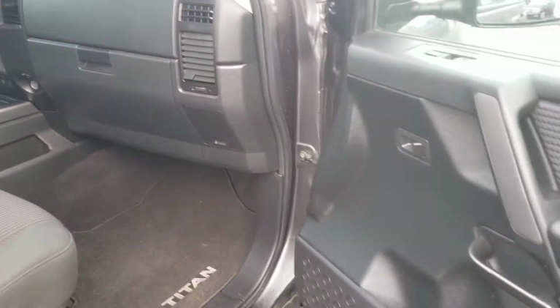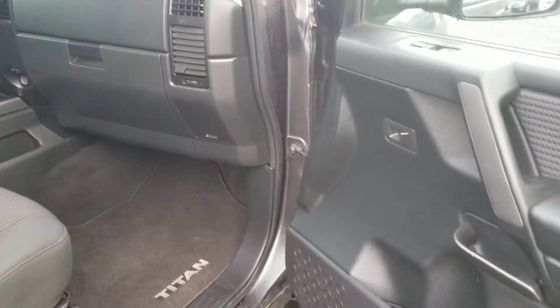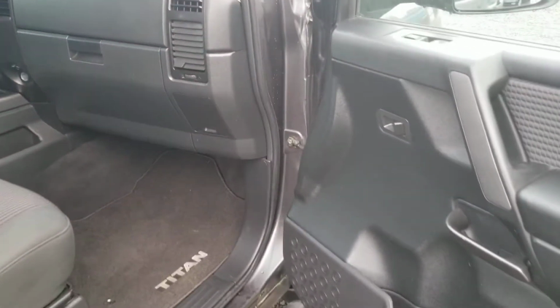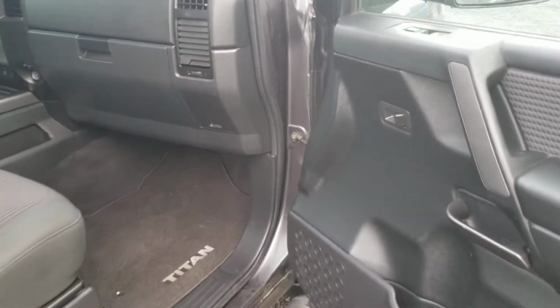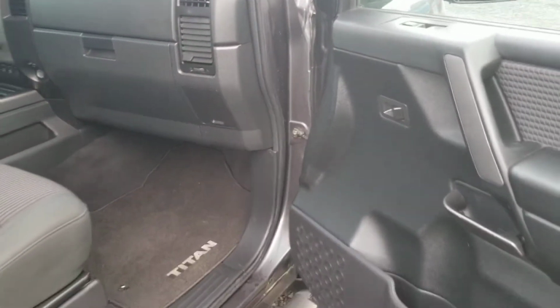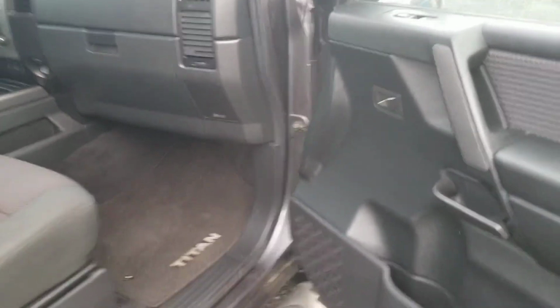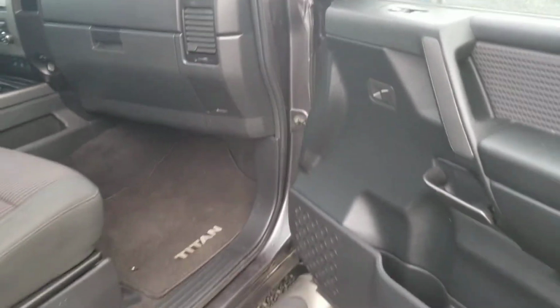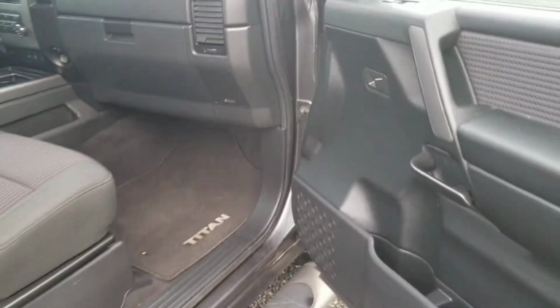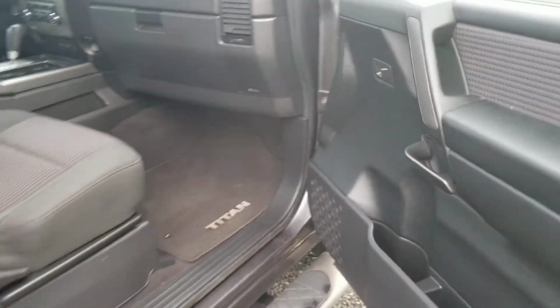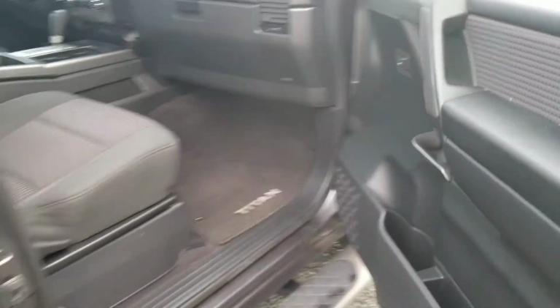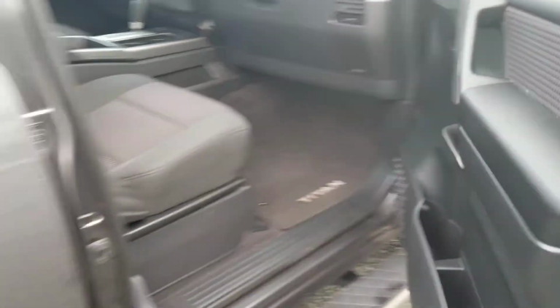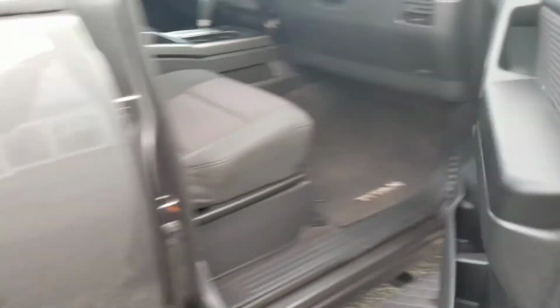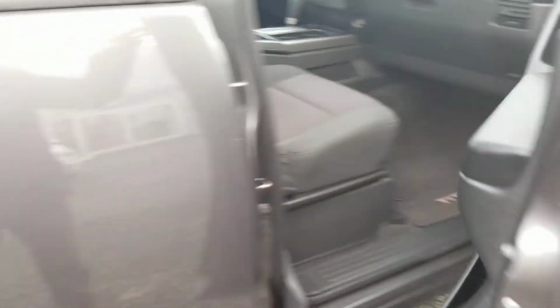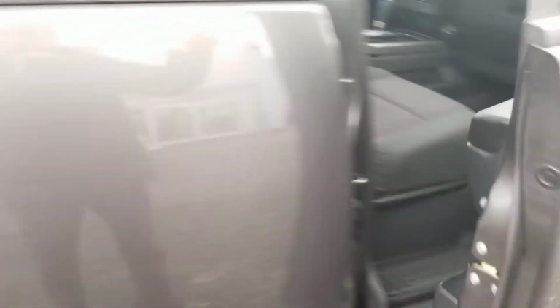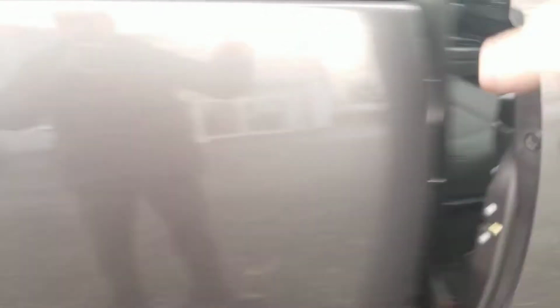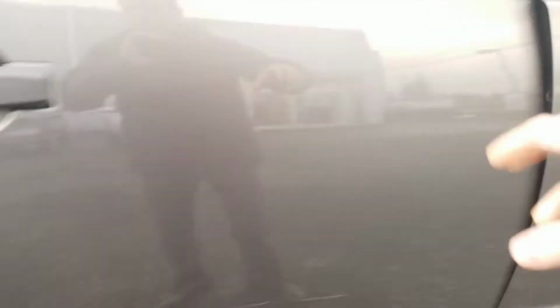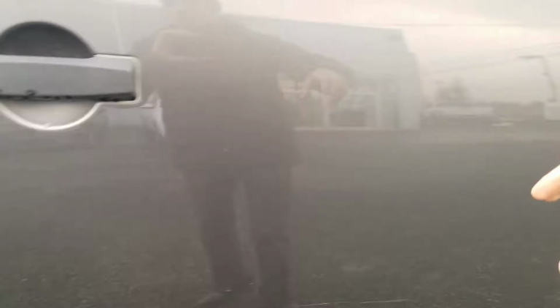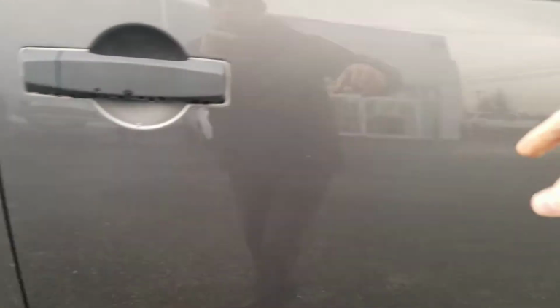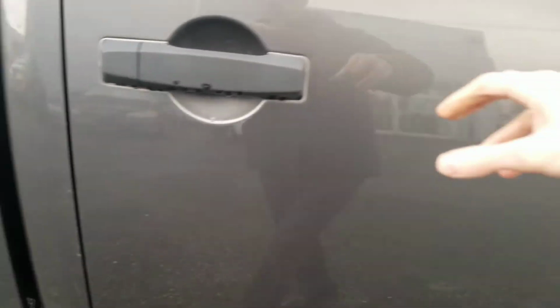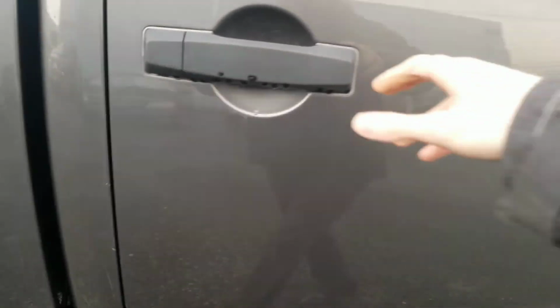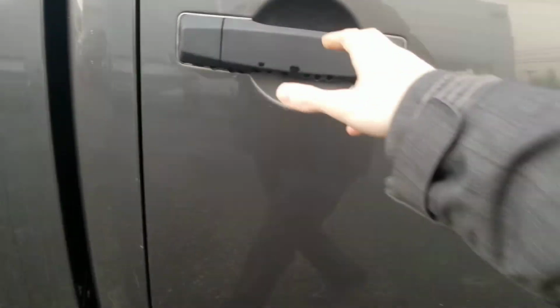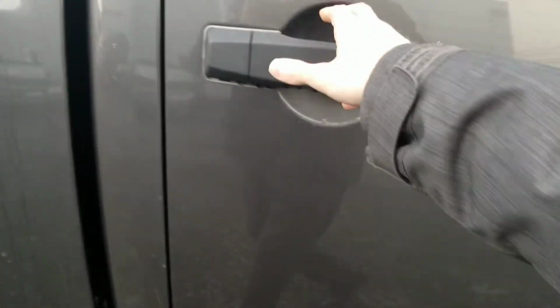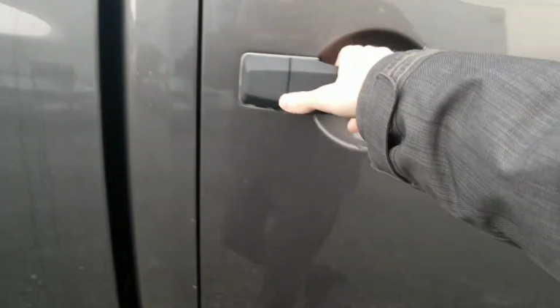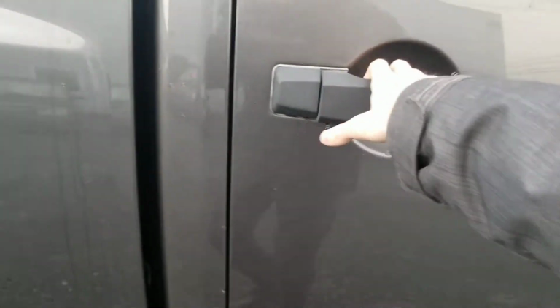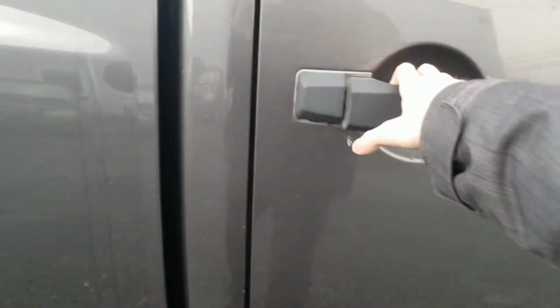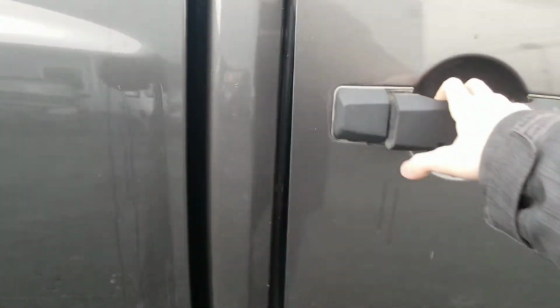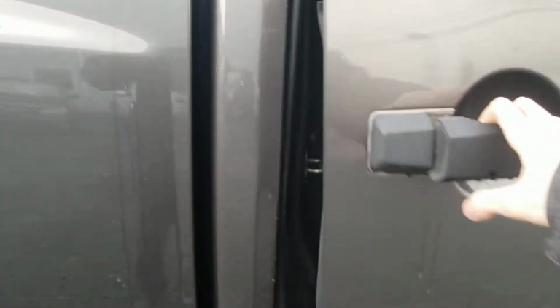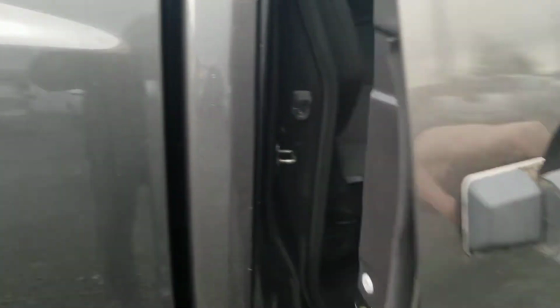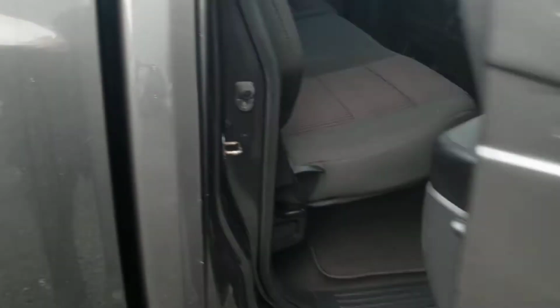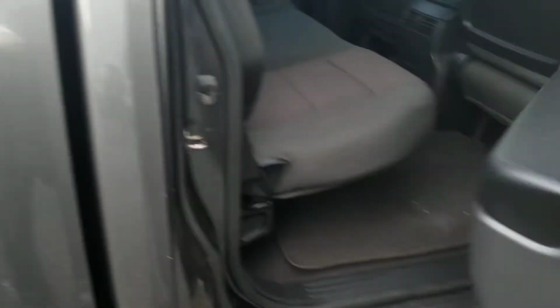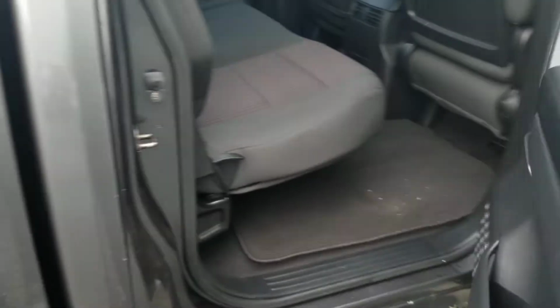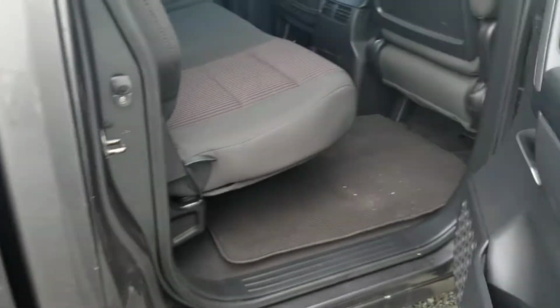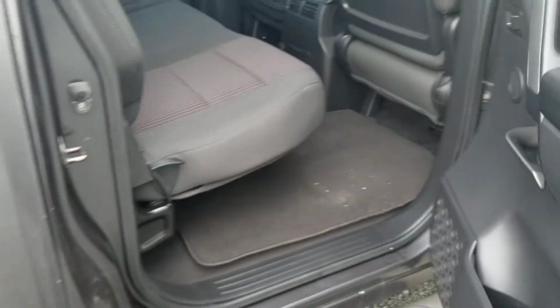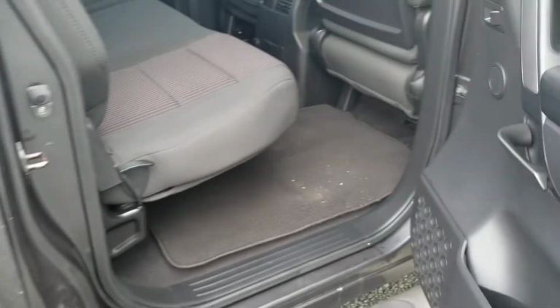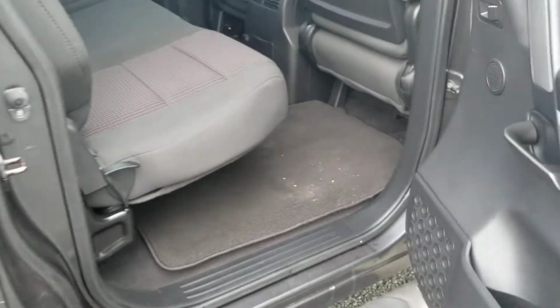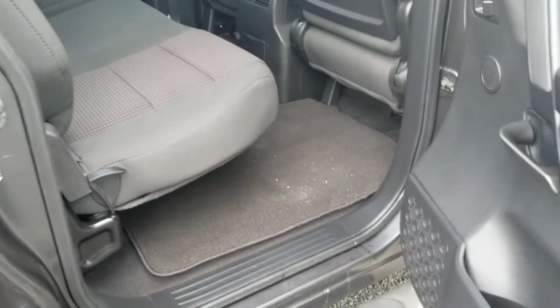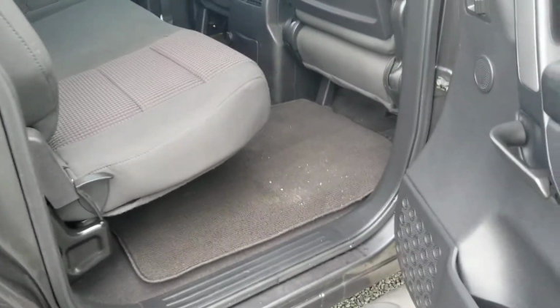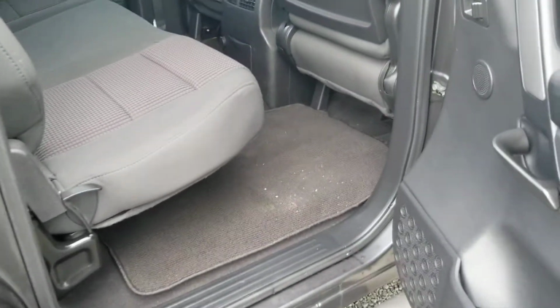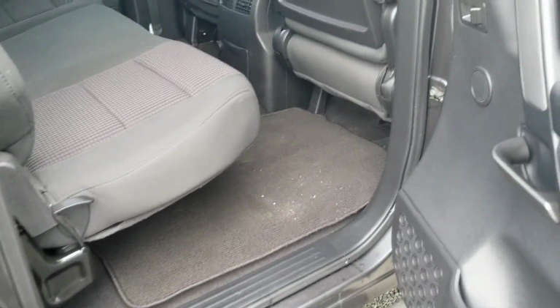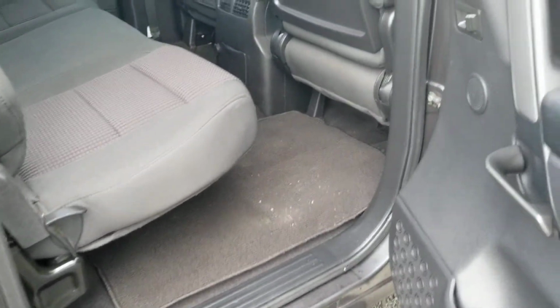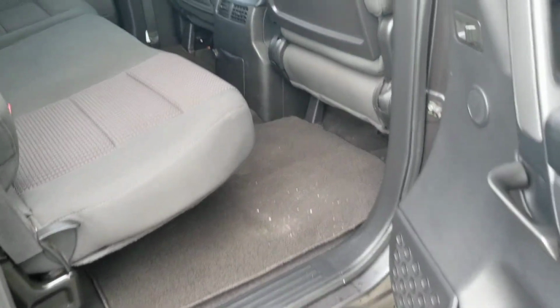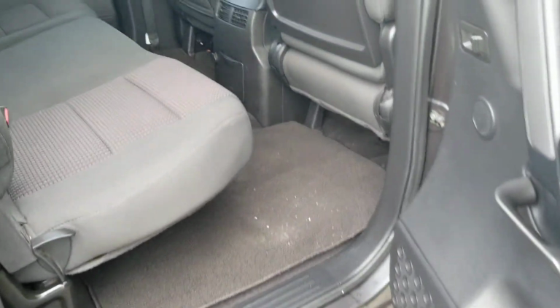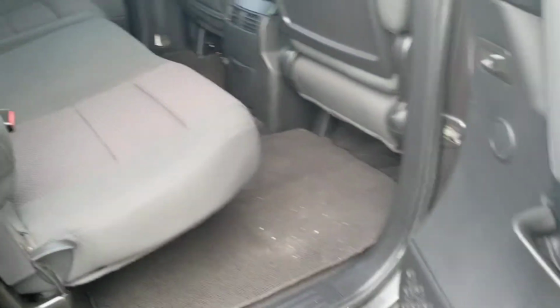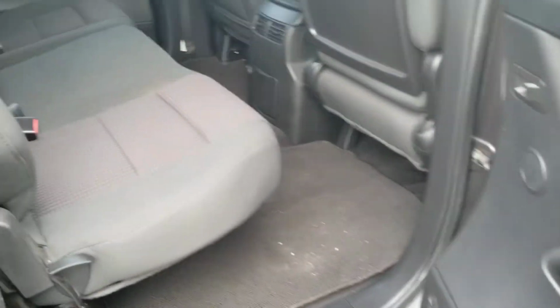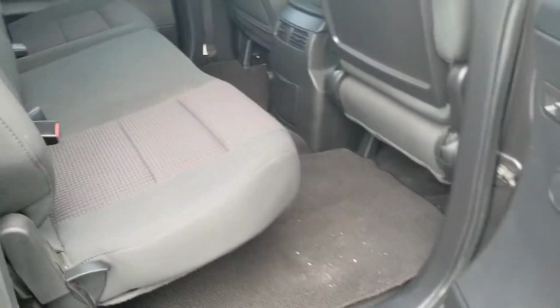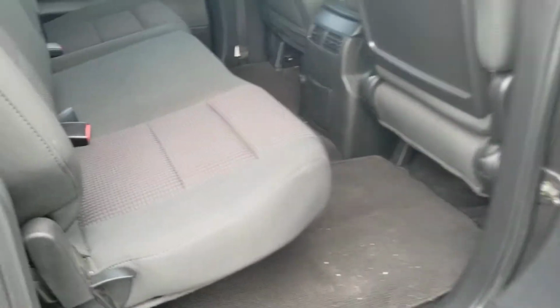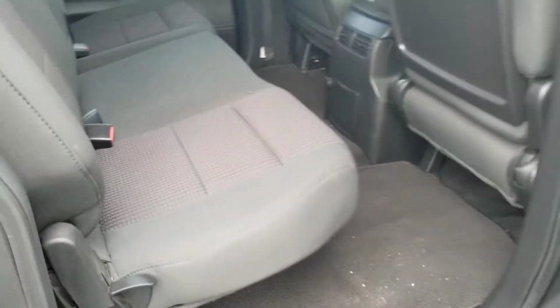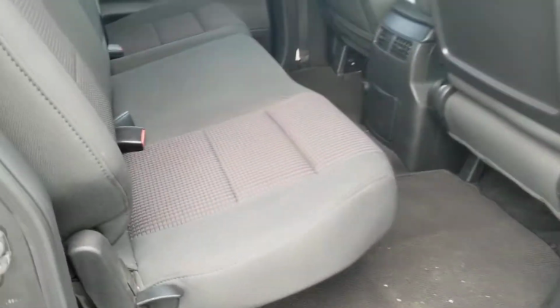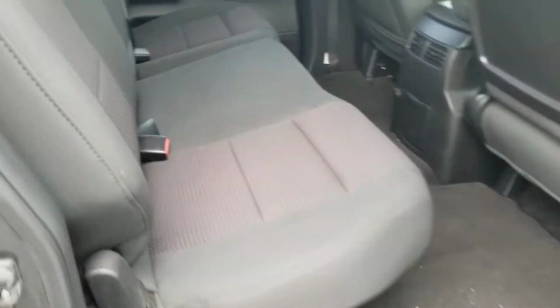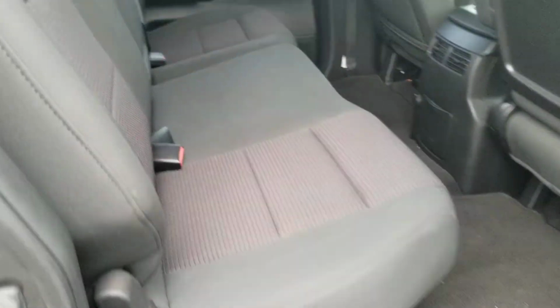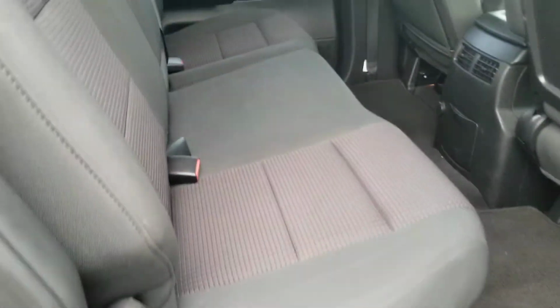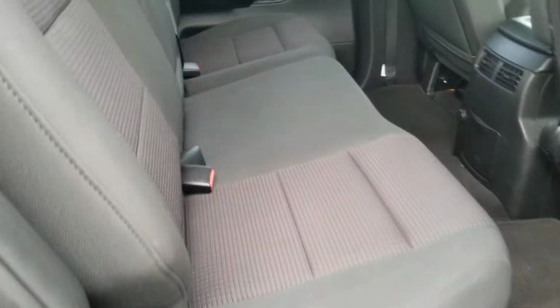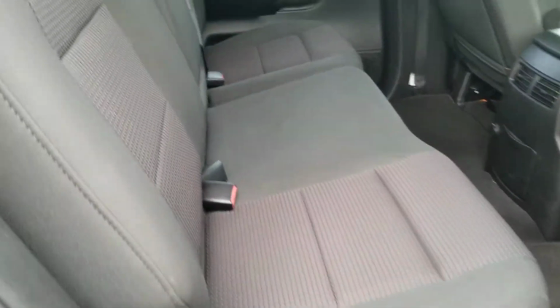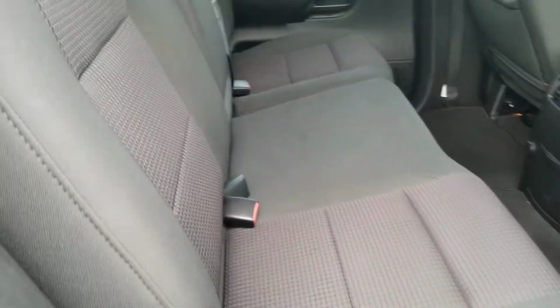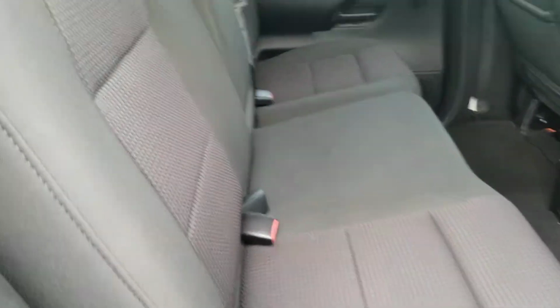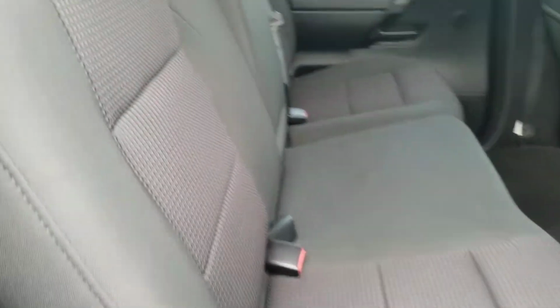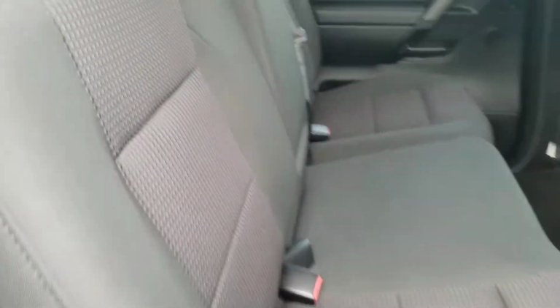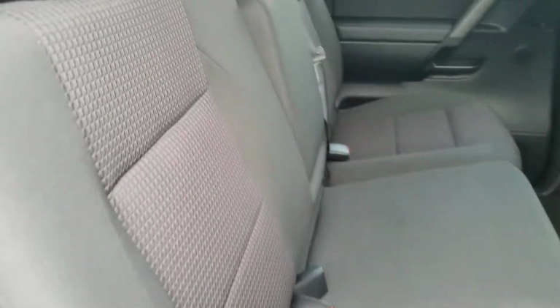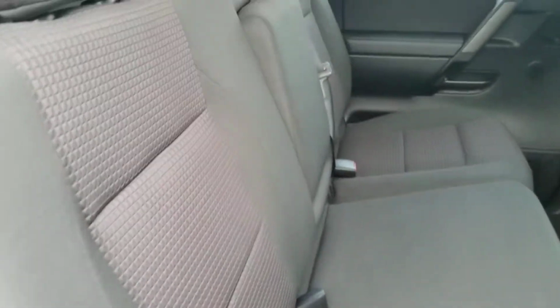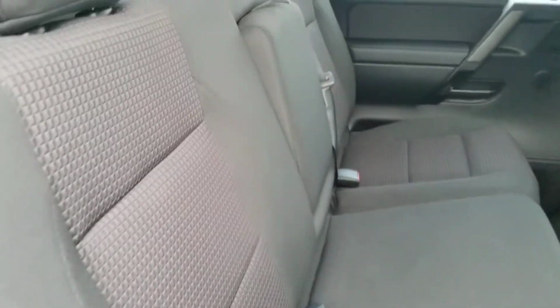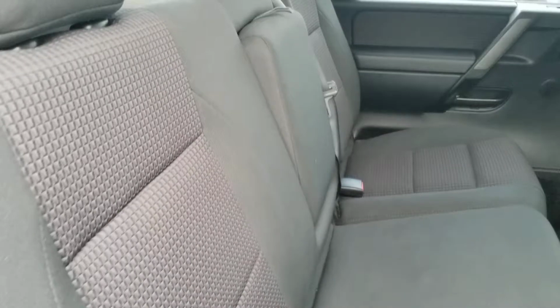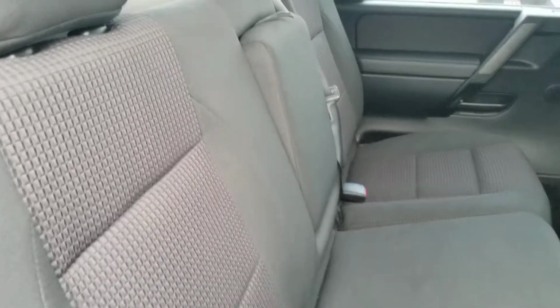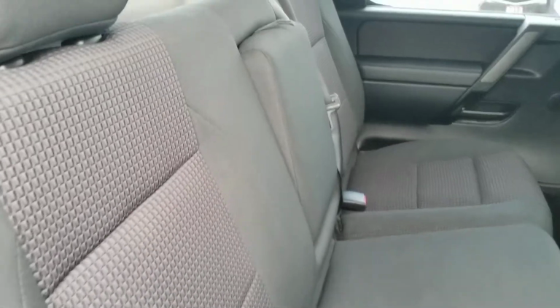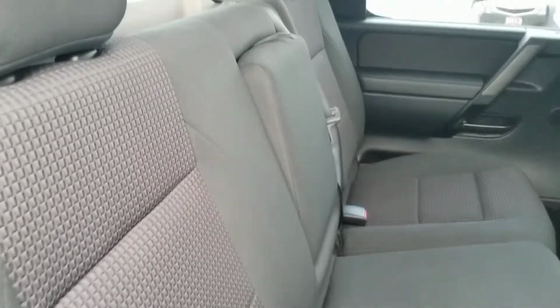It's in pretty darn good condition overall for a 2011 — it has 196,626 kilometers on it.